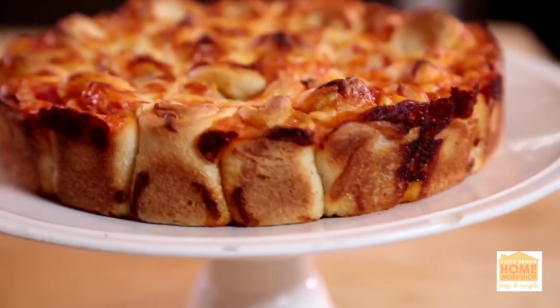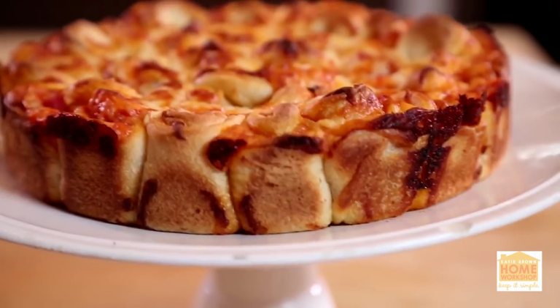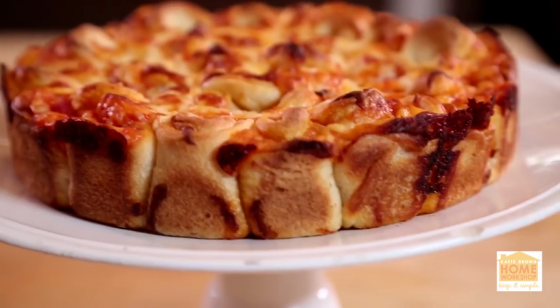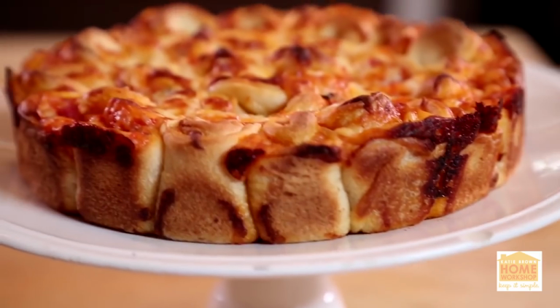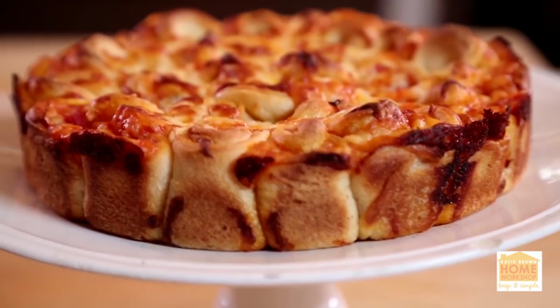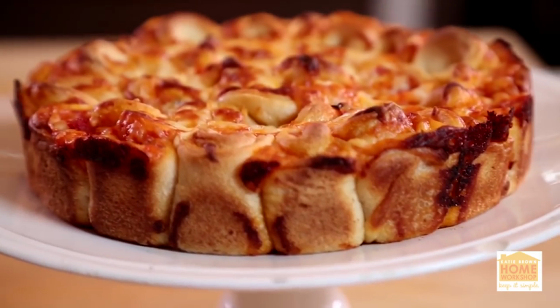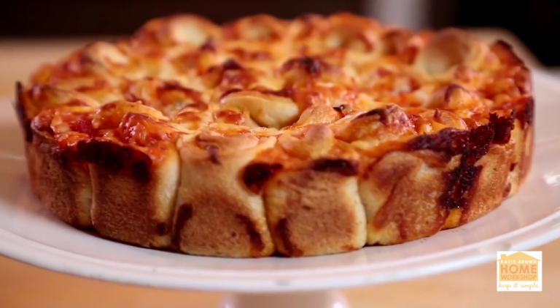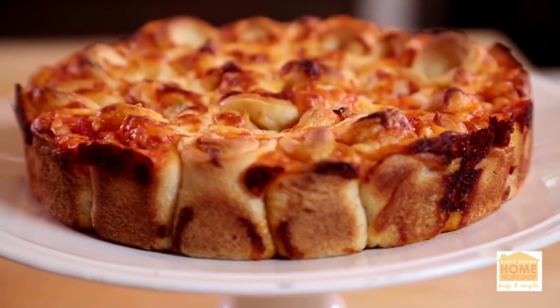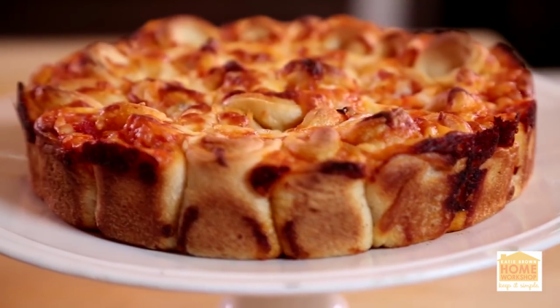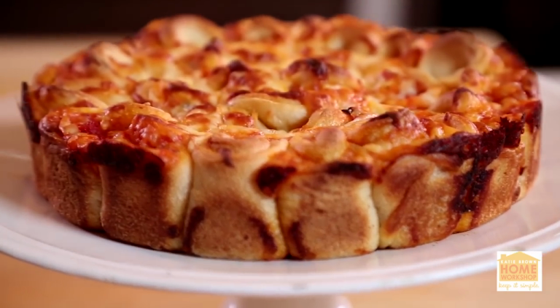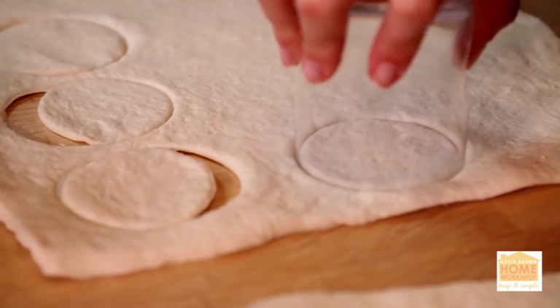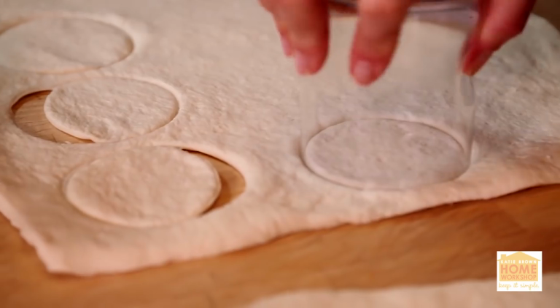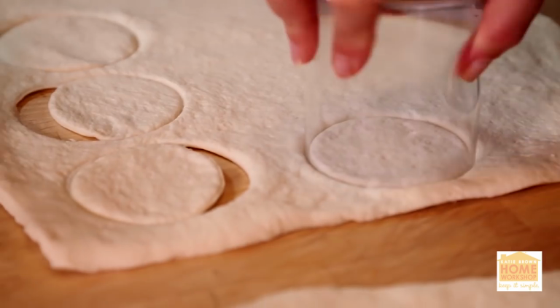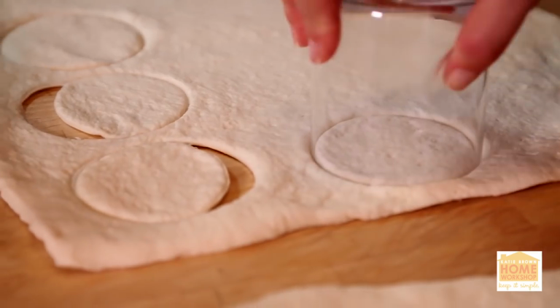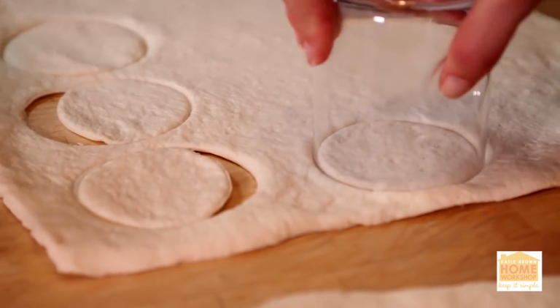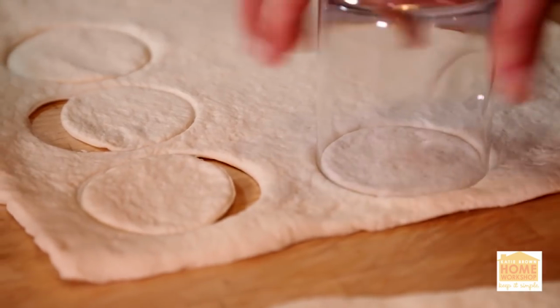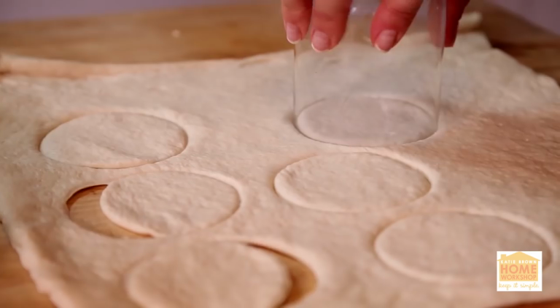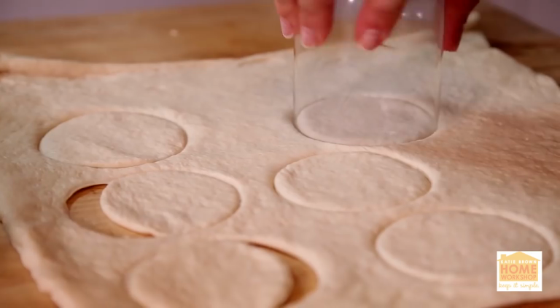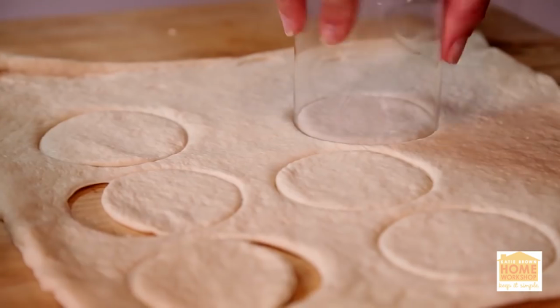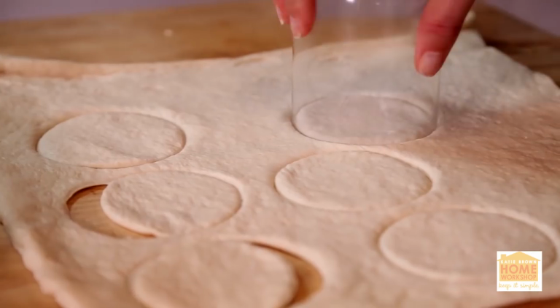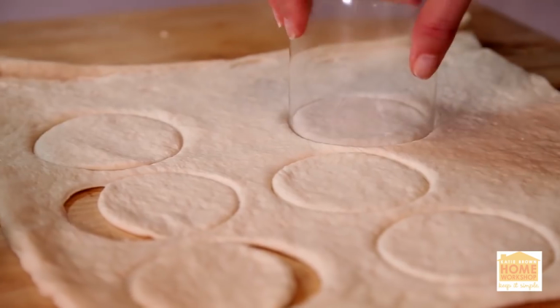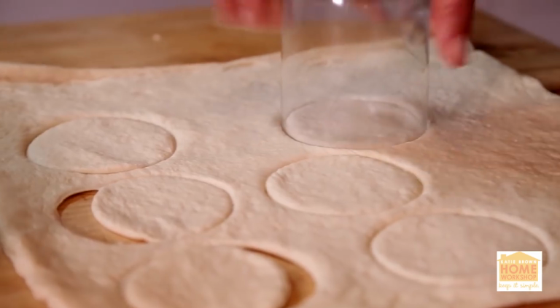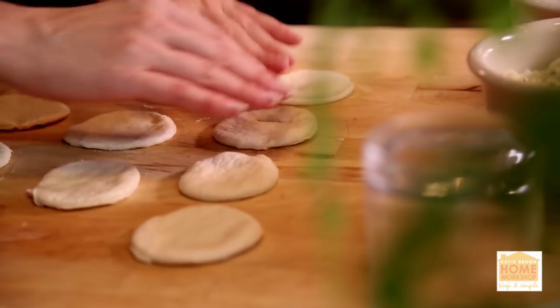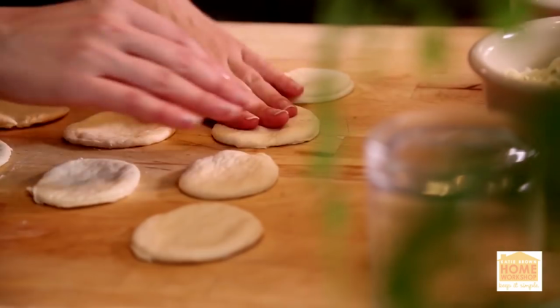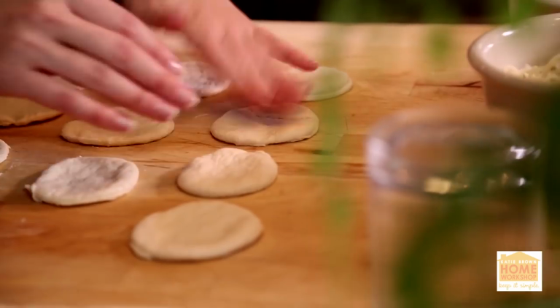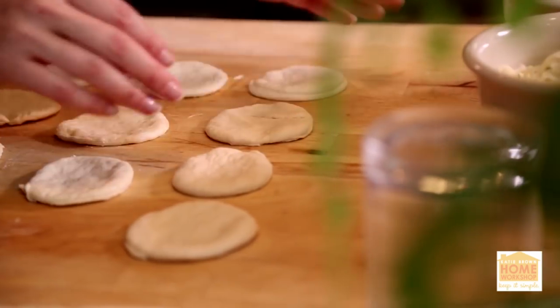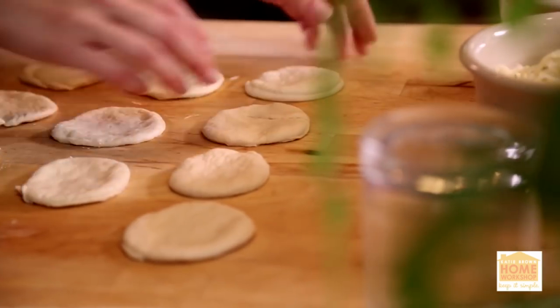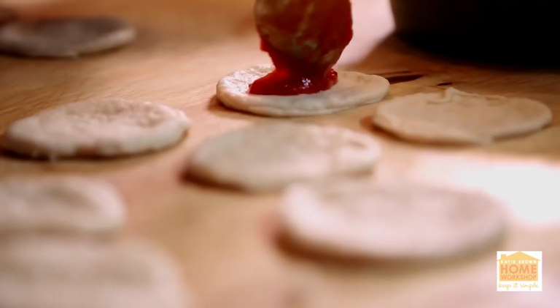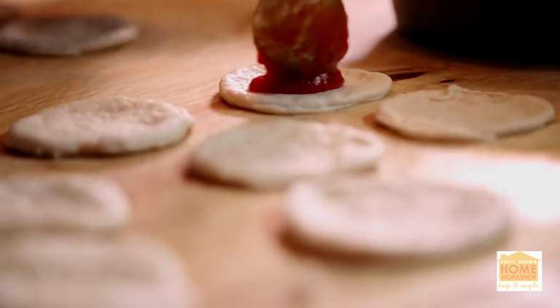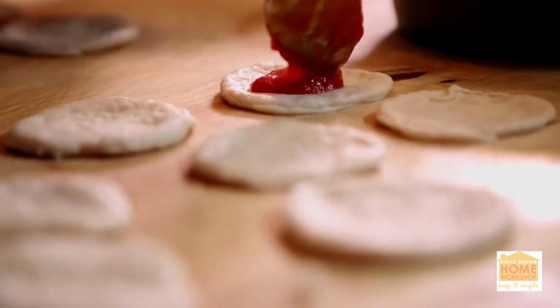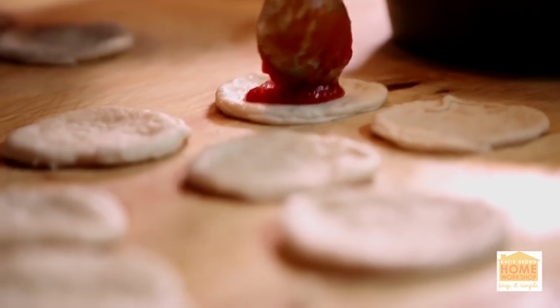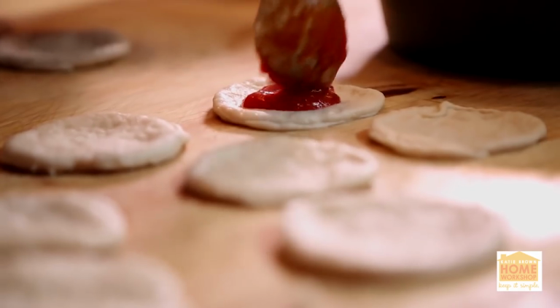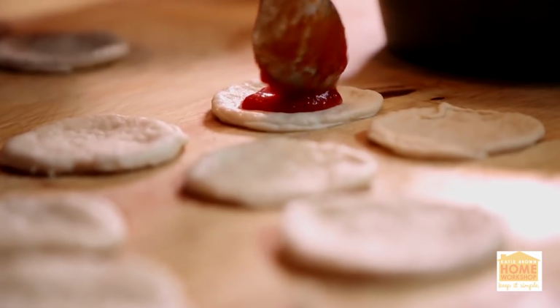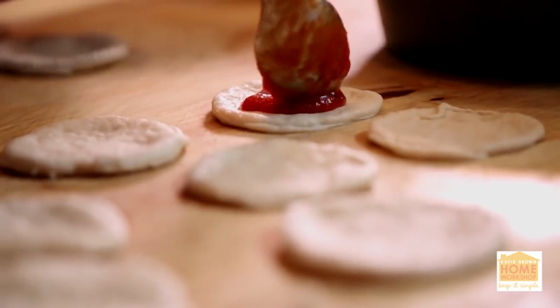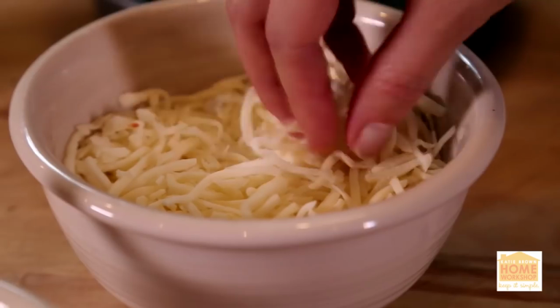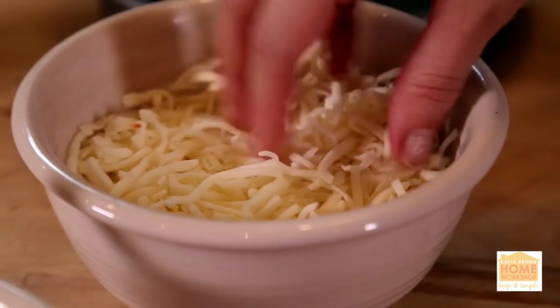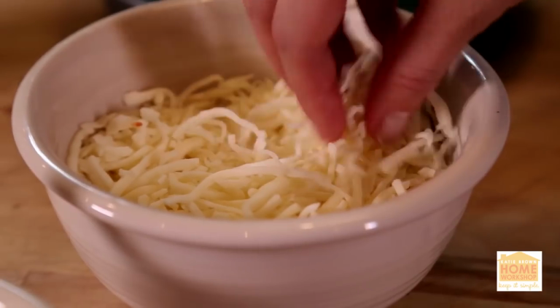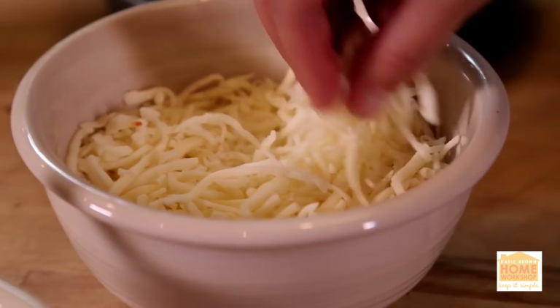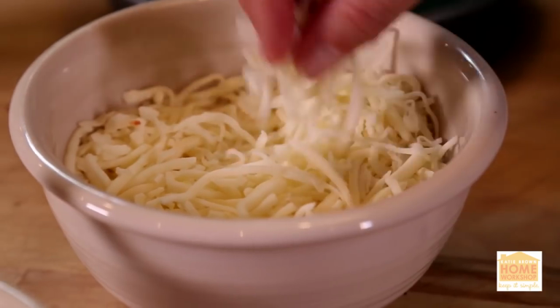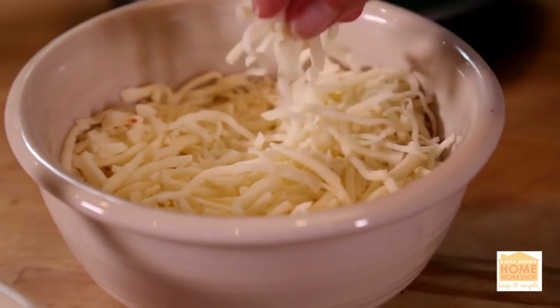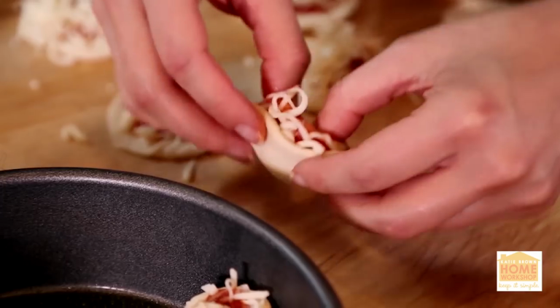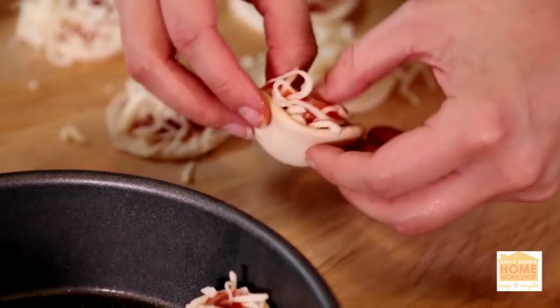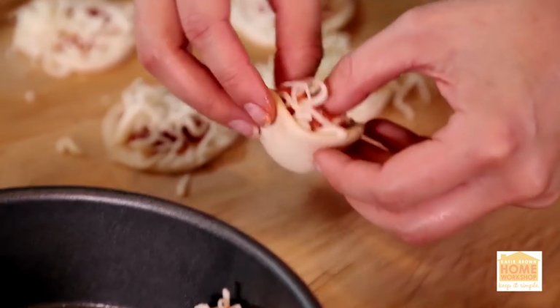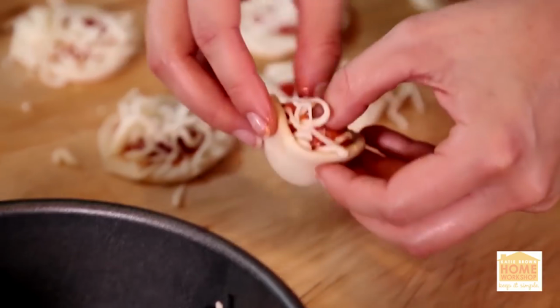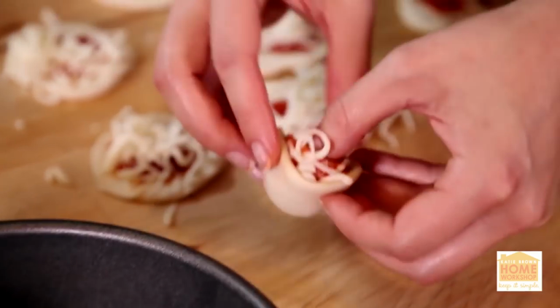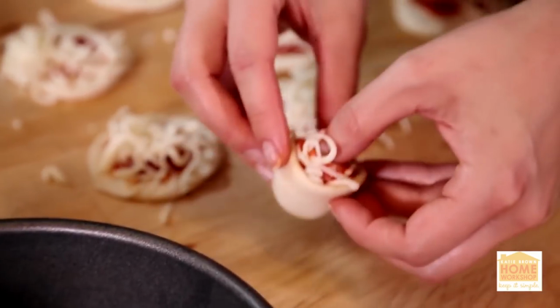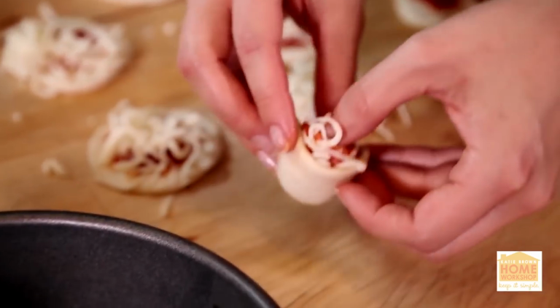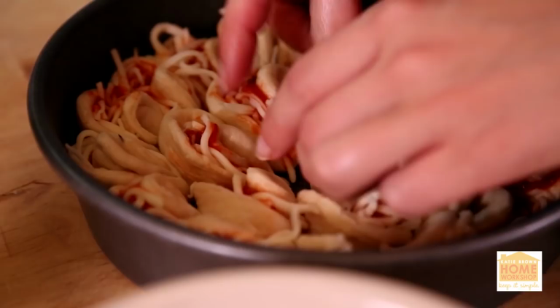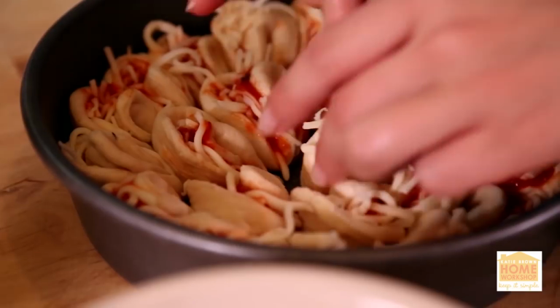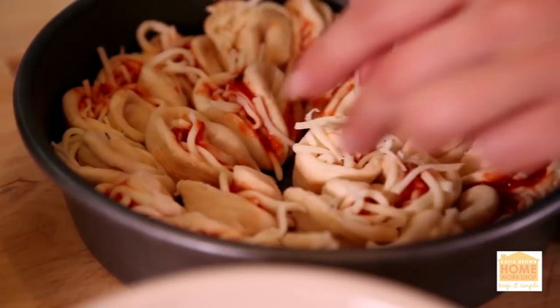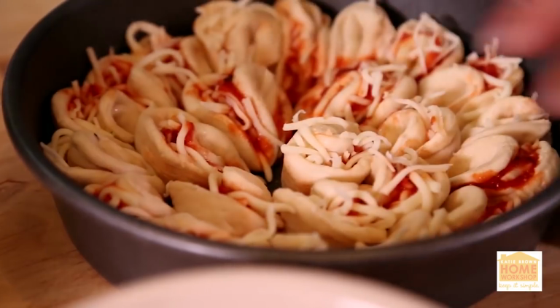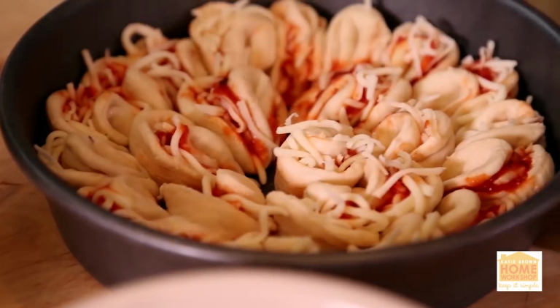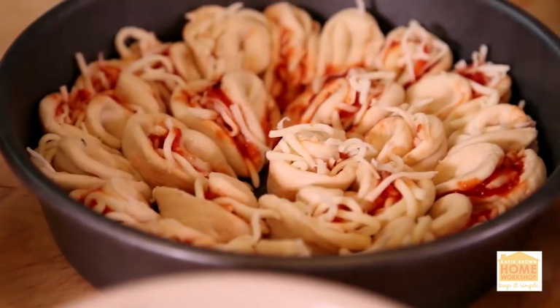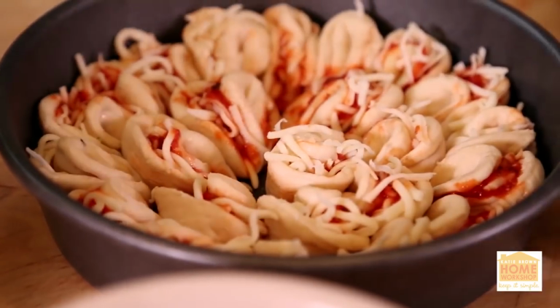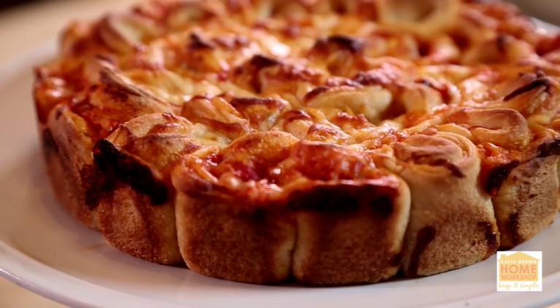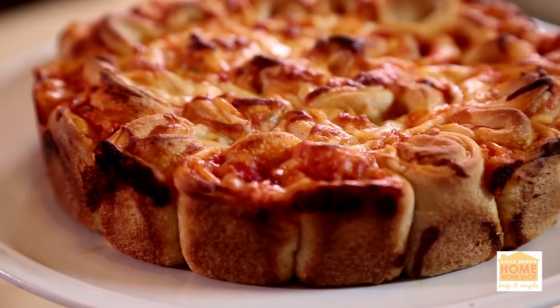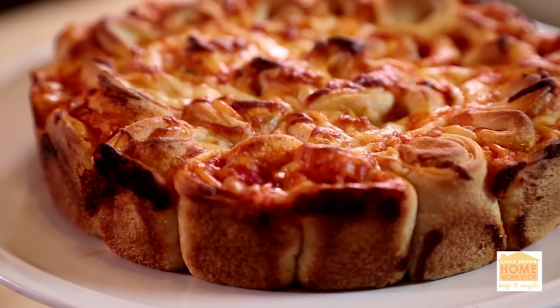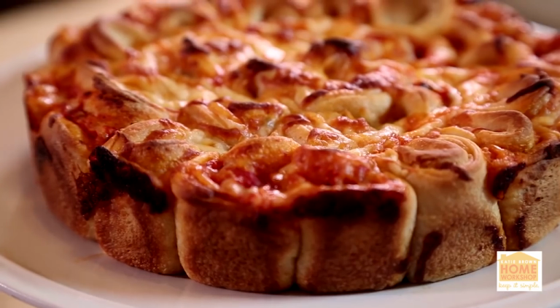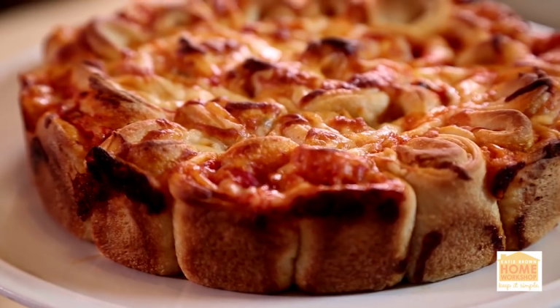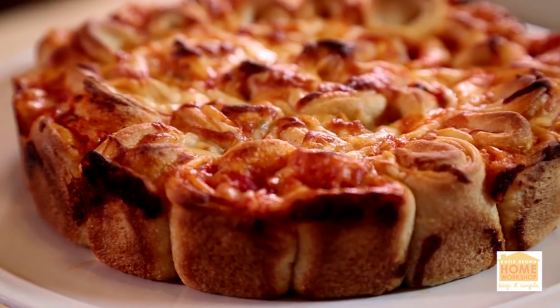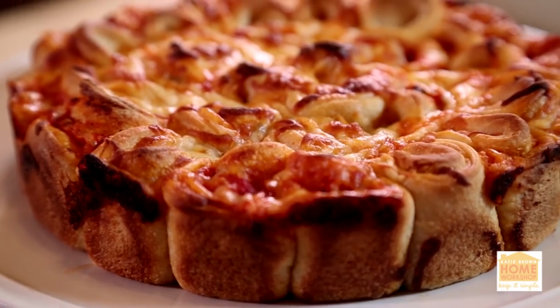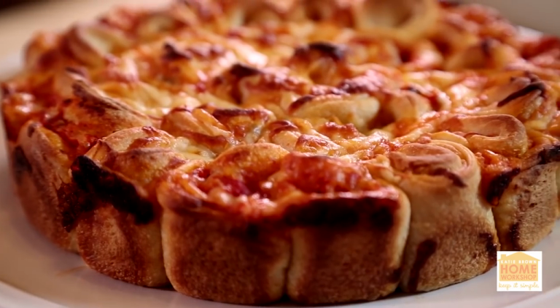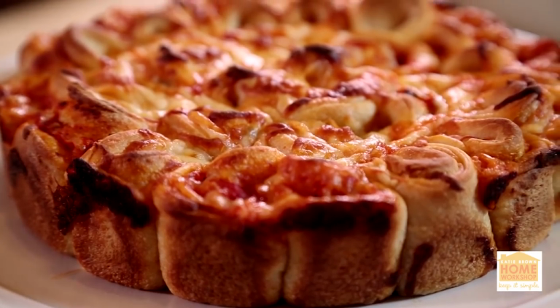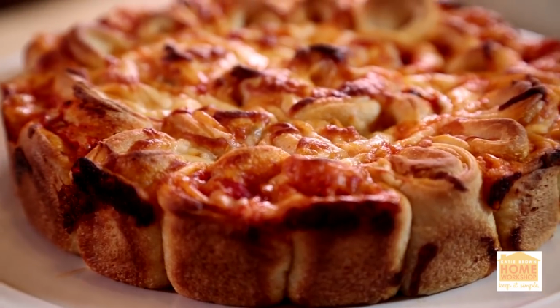This is a fun way to eat pizza. It's like a pulled-apart pizza, like a whole bunch of bite-sized pizza all in one.